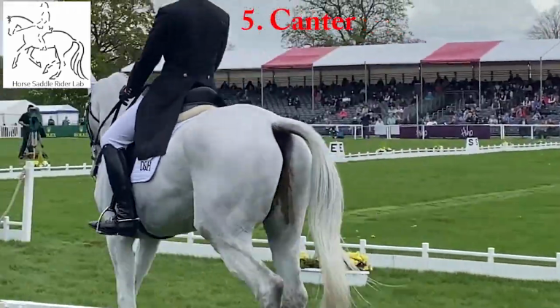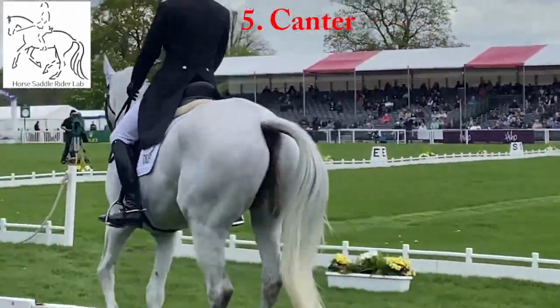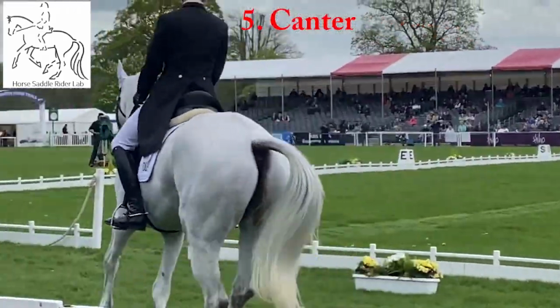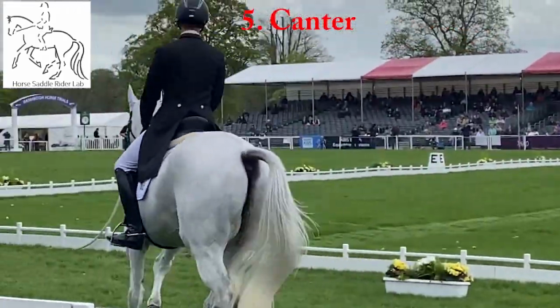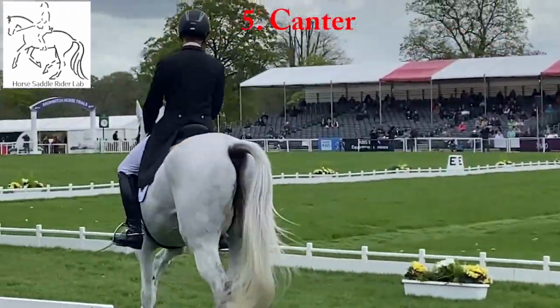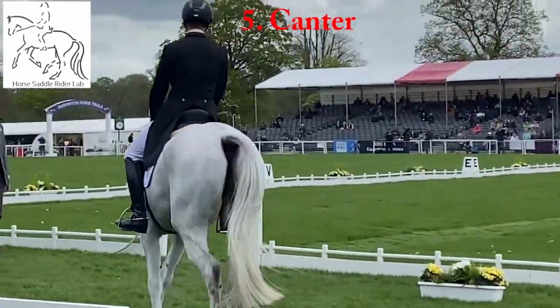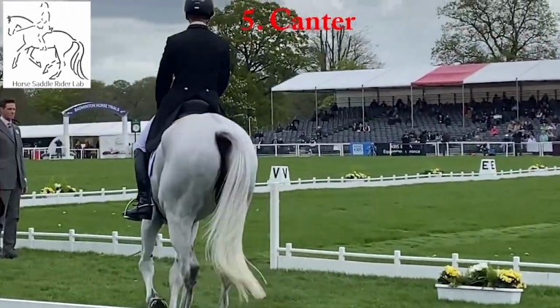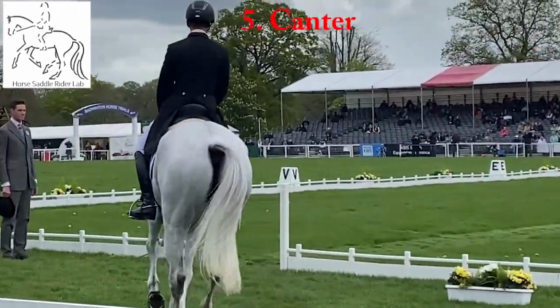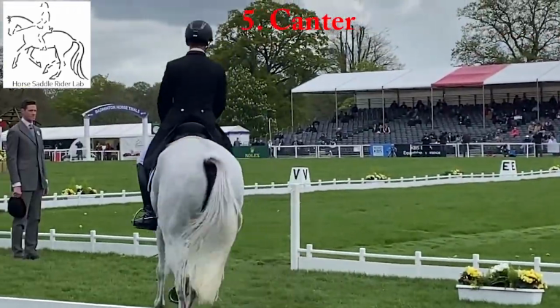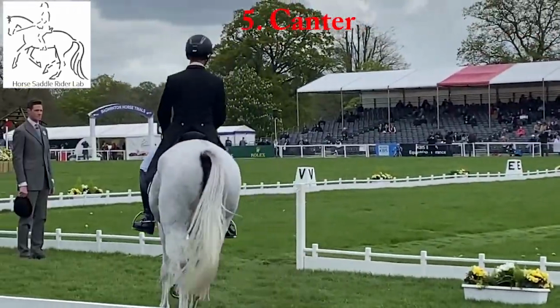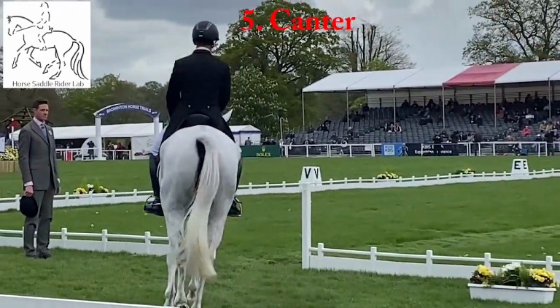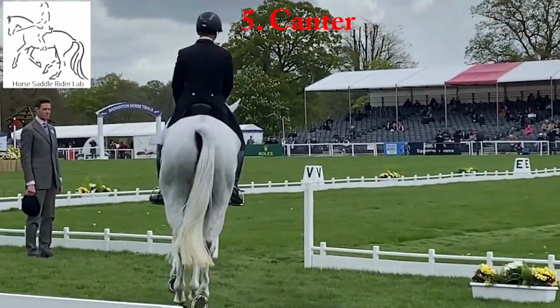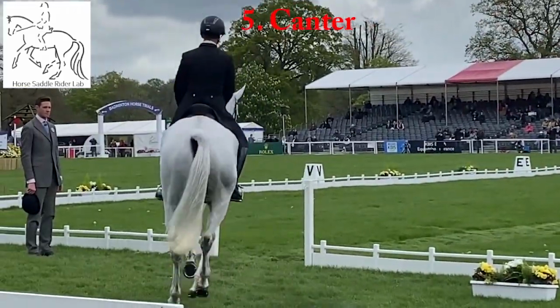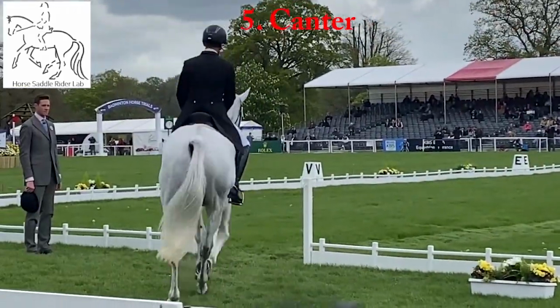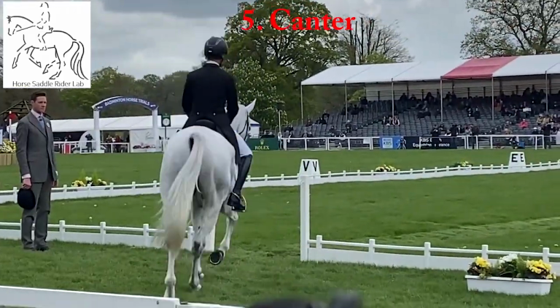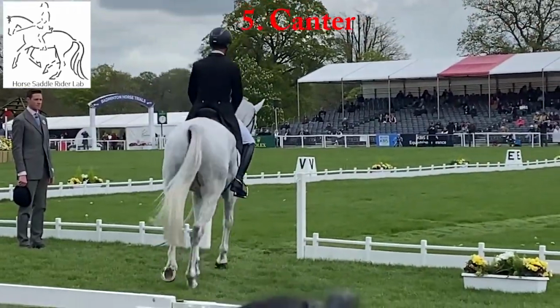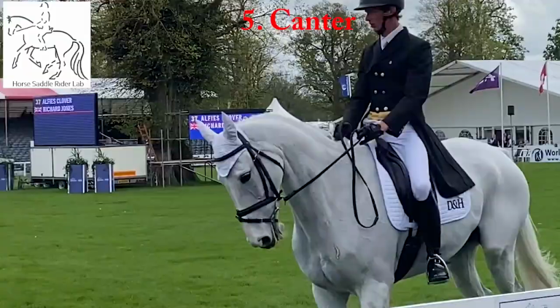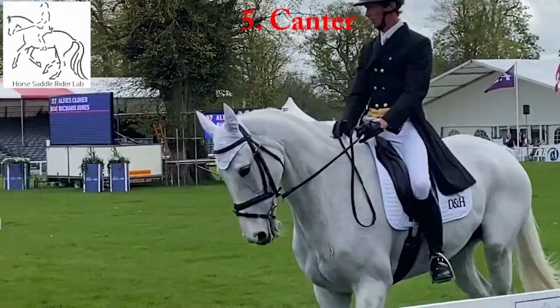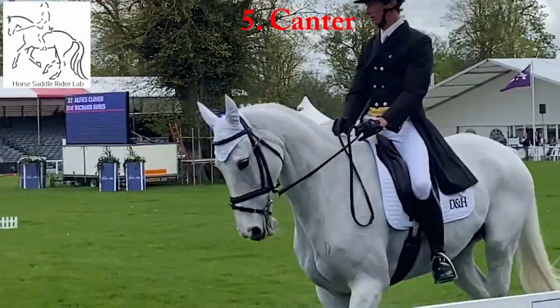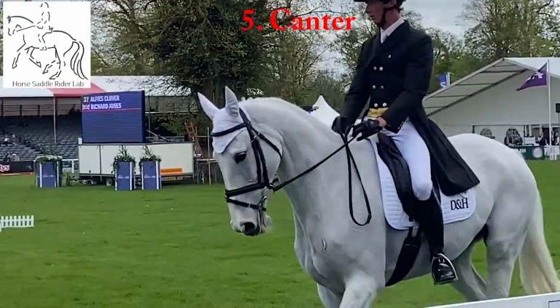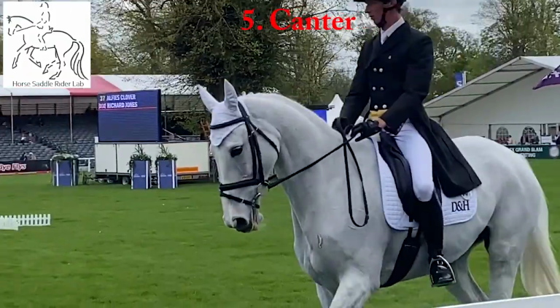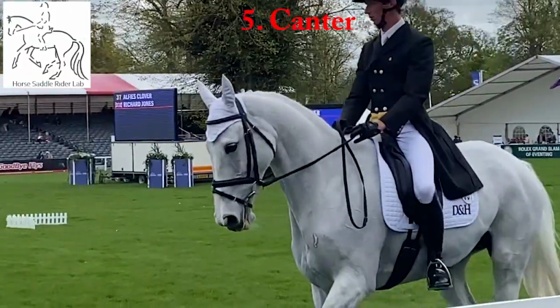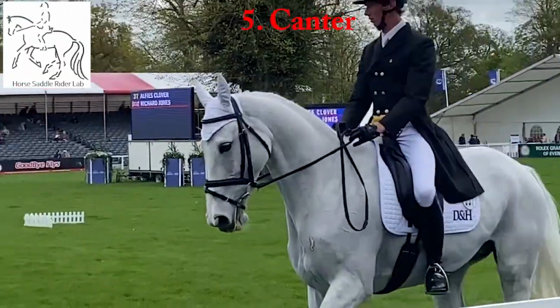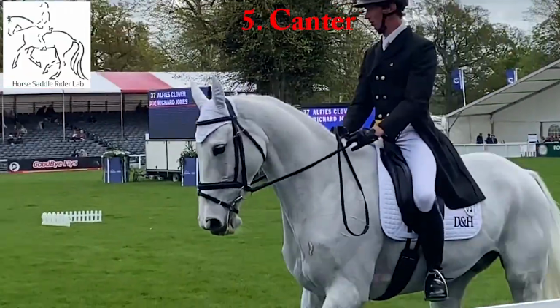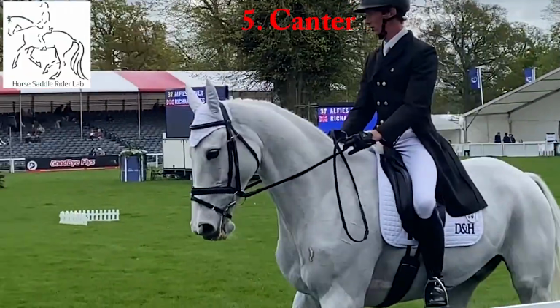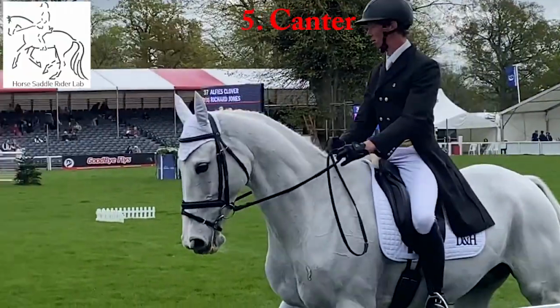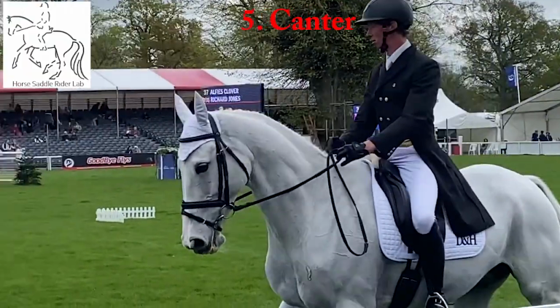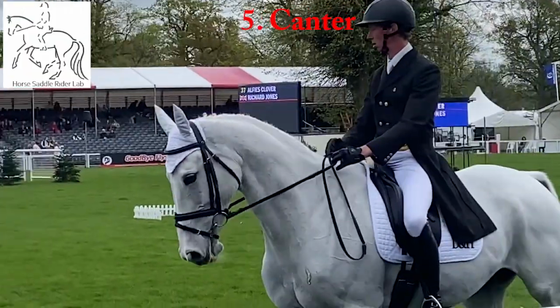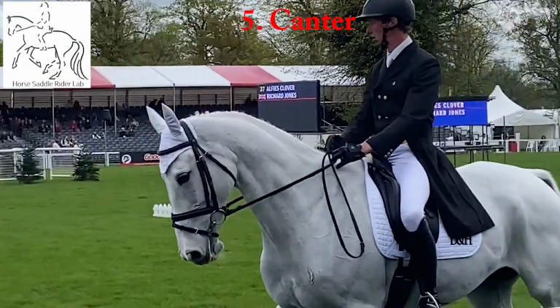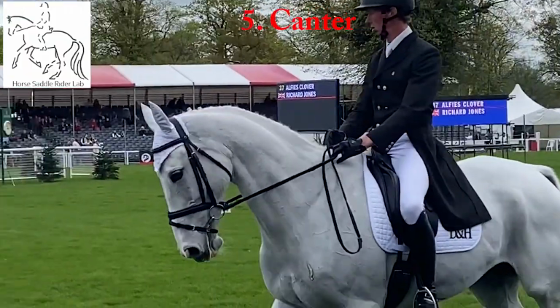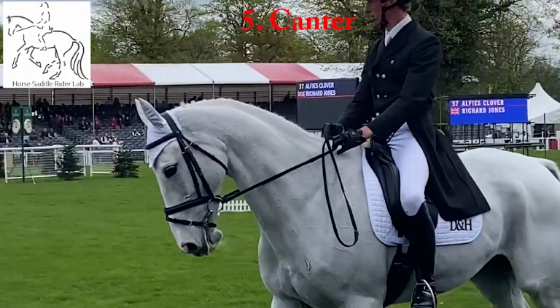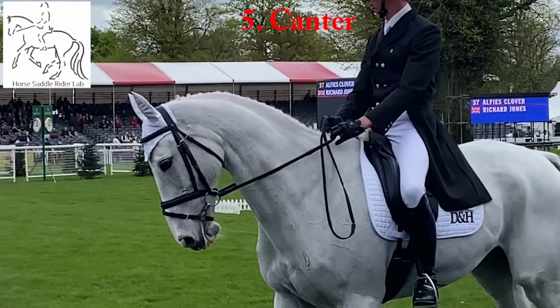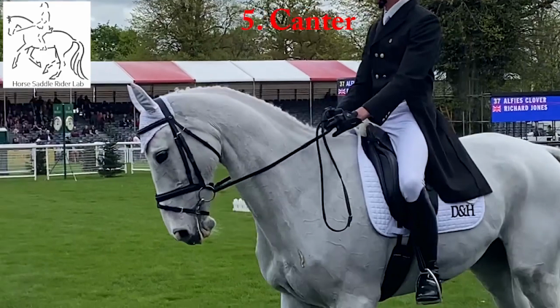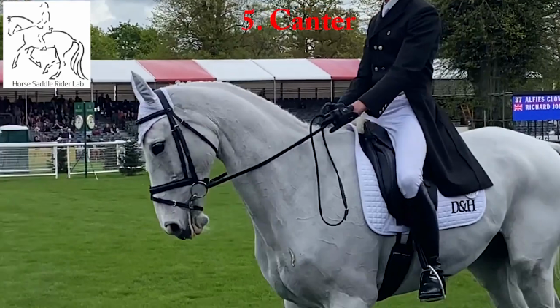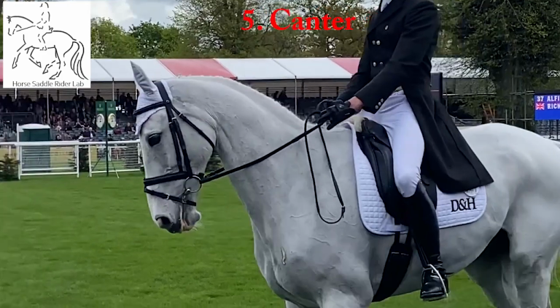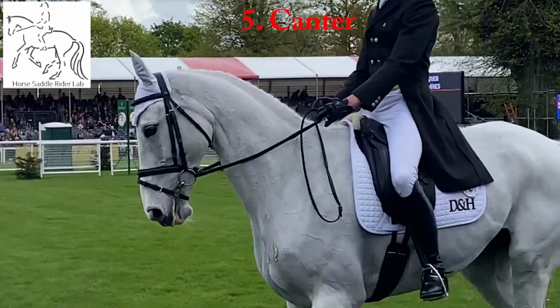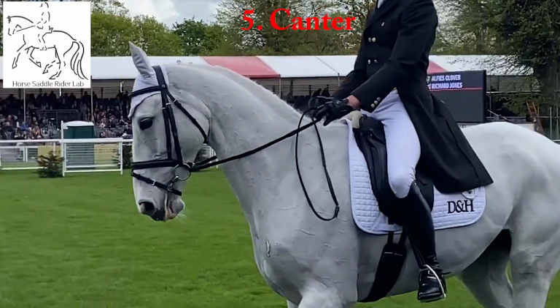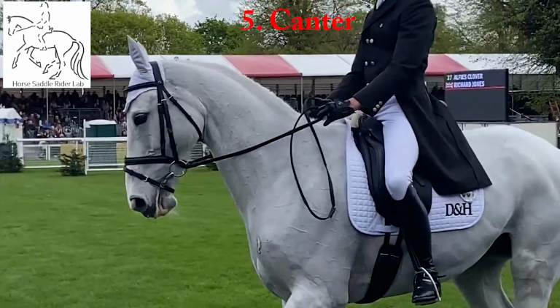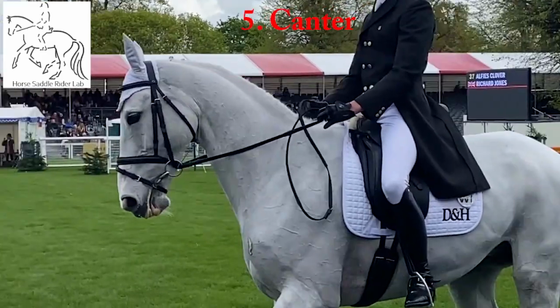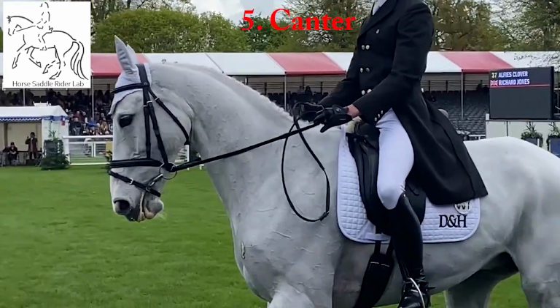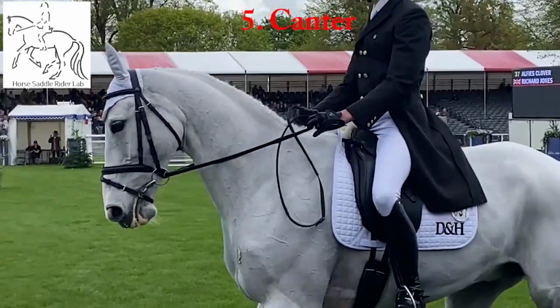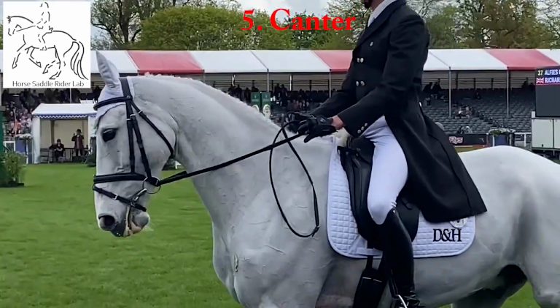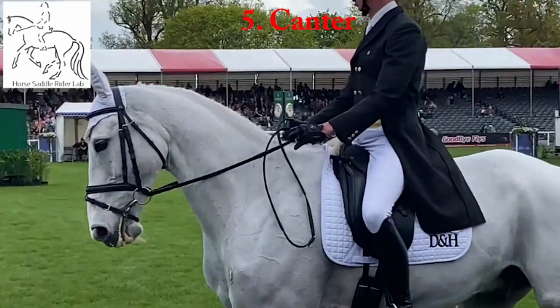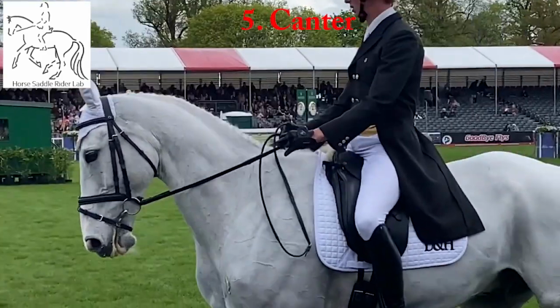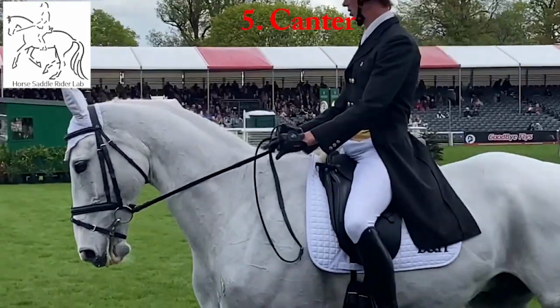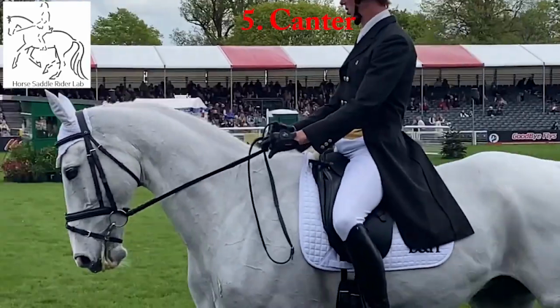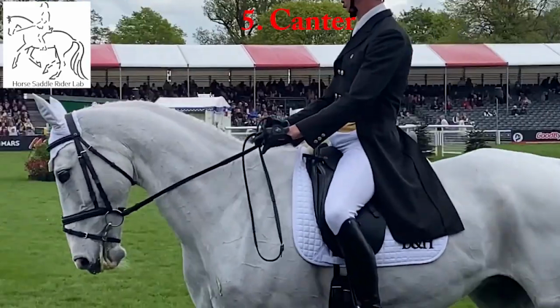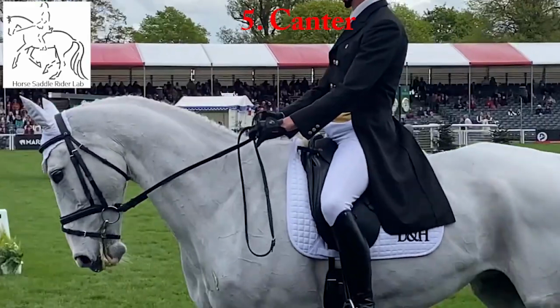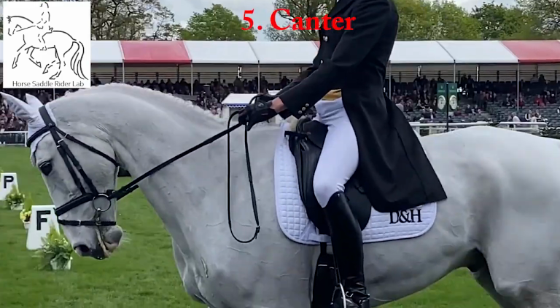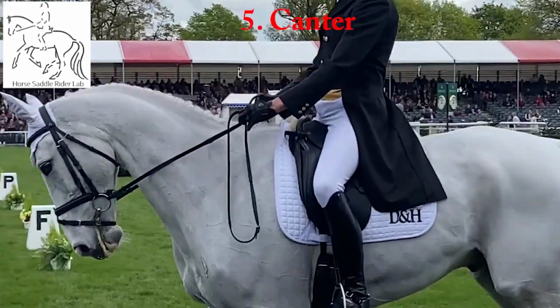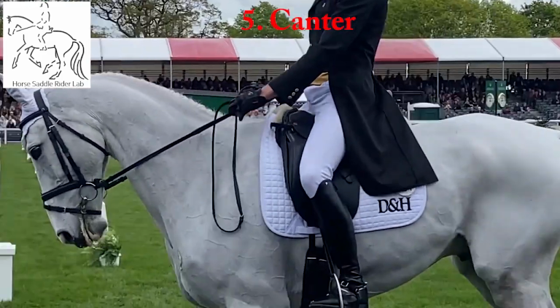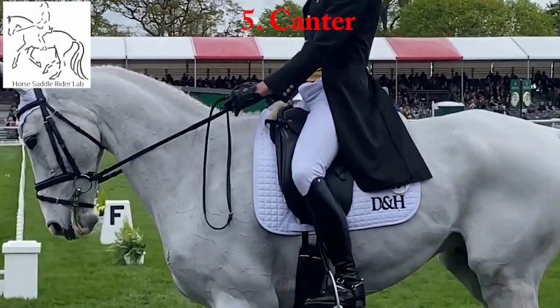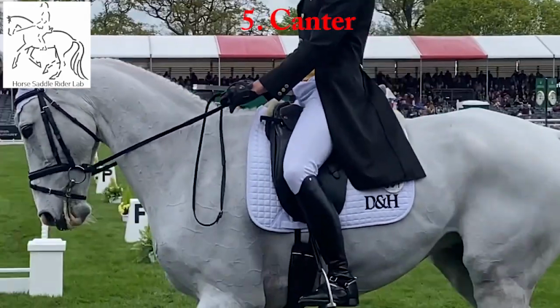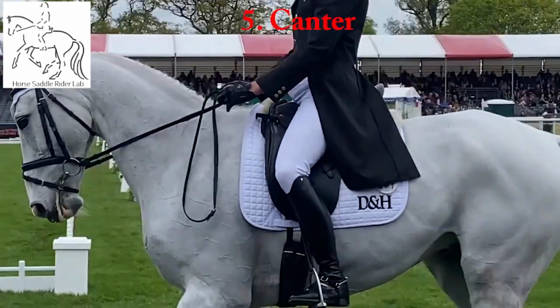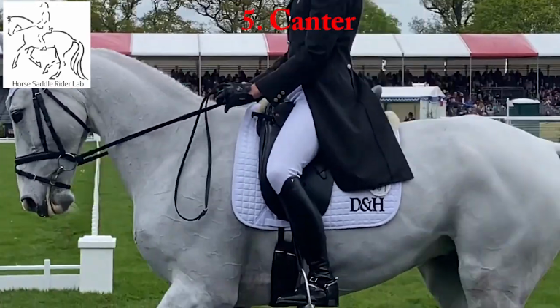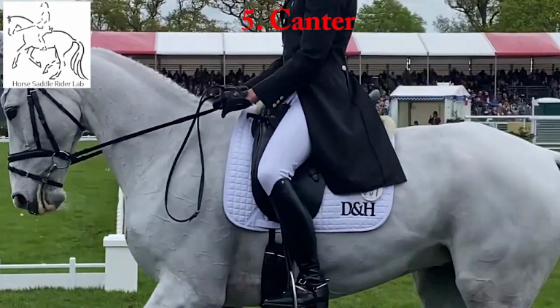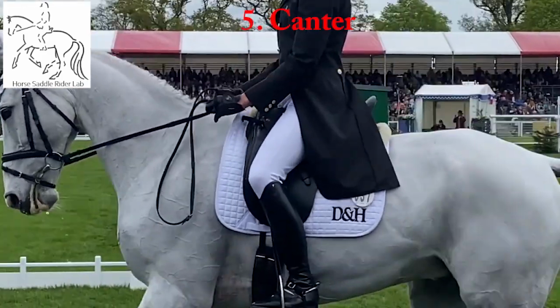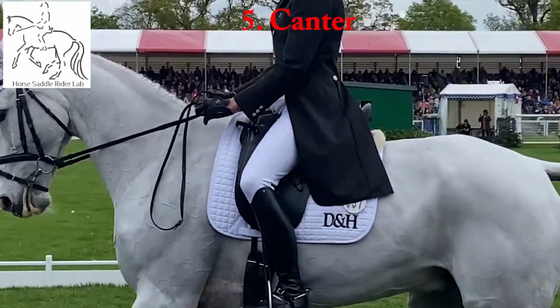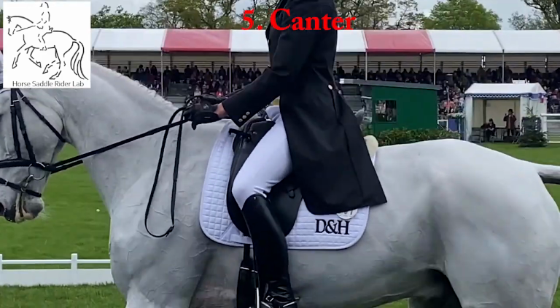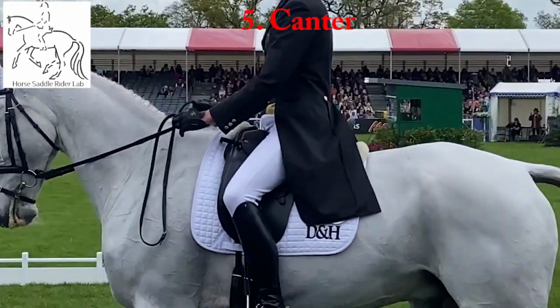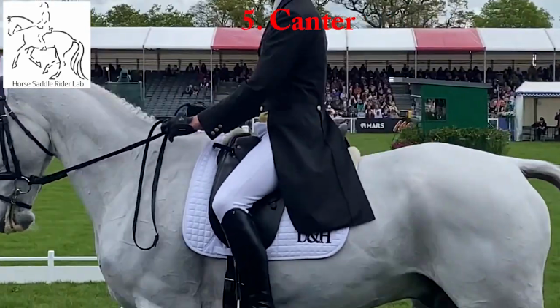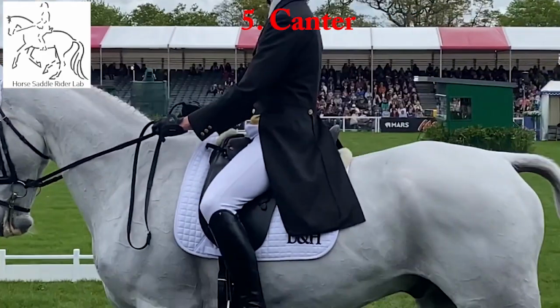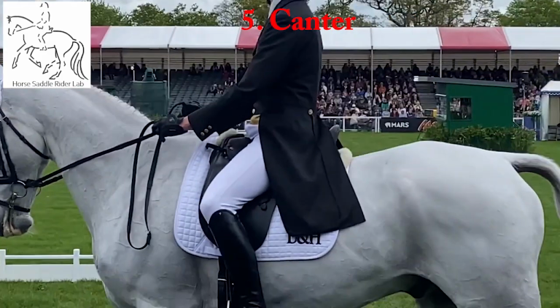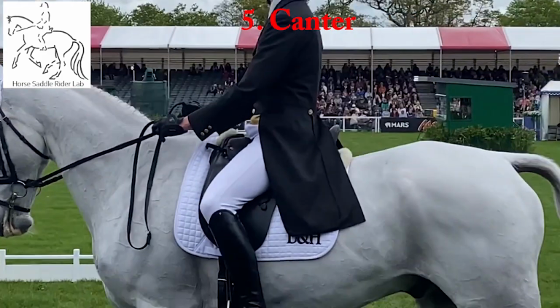Highly synchronous rider. Some loss of contact with the saddle in suspension, and again the rider adopts a chair seat.